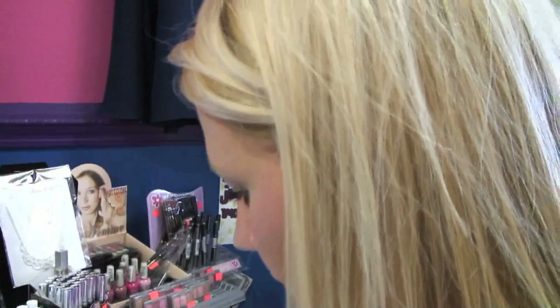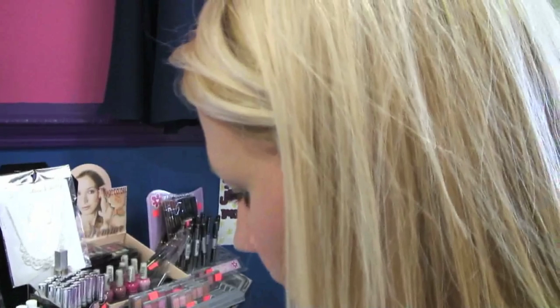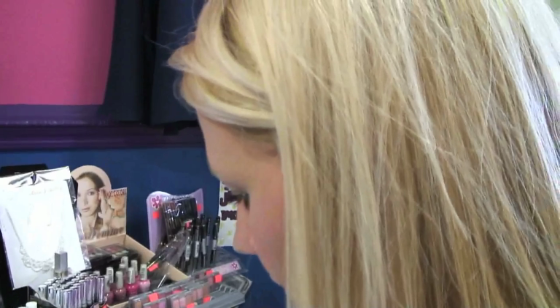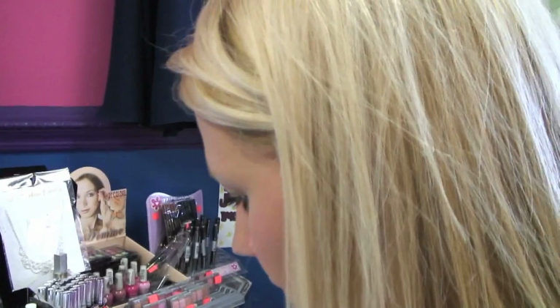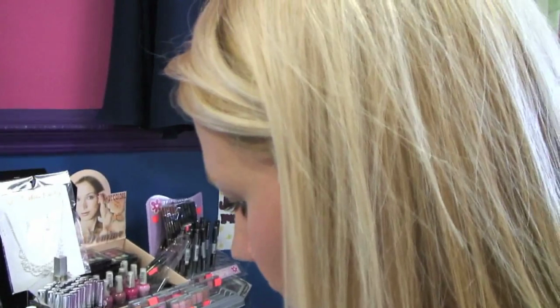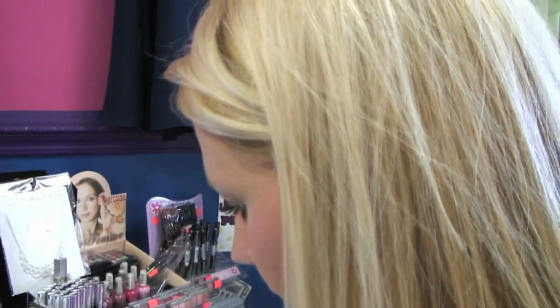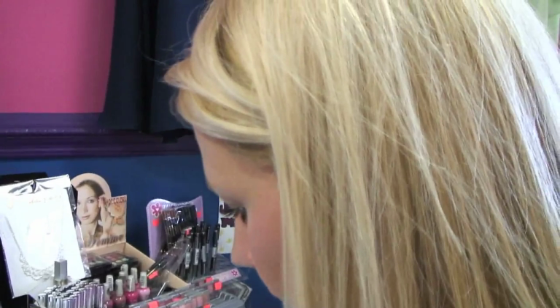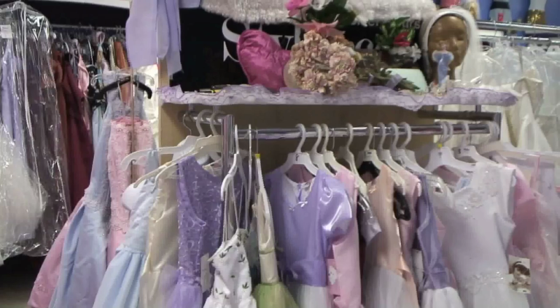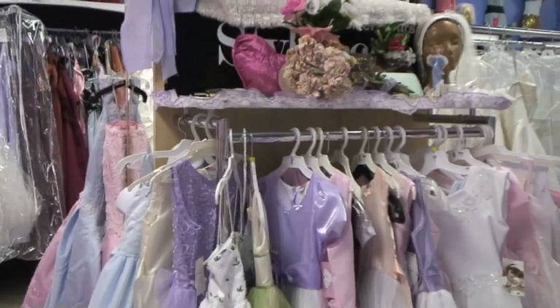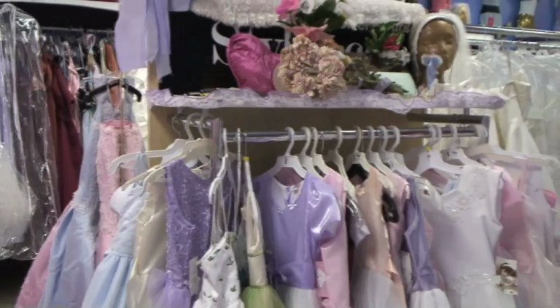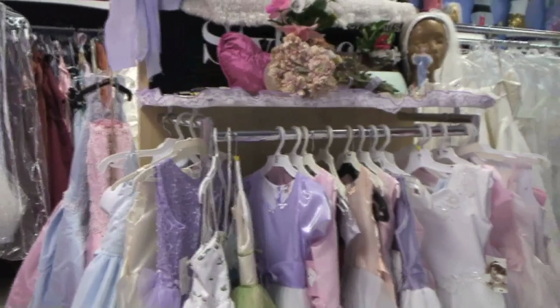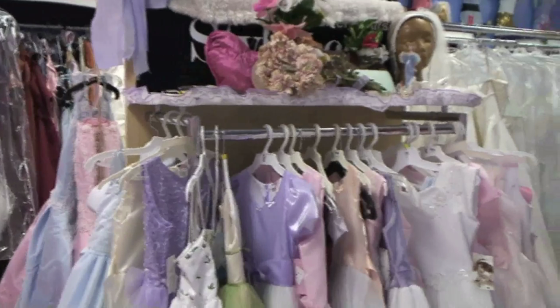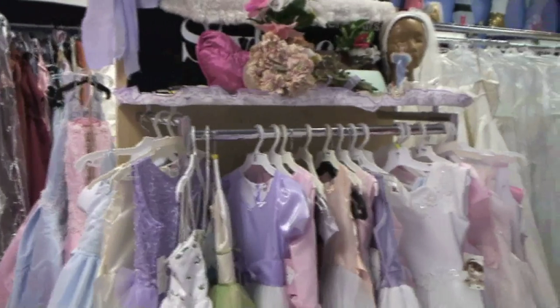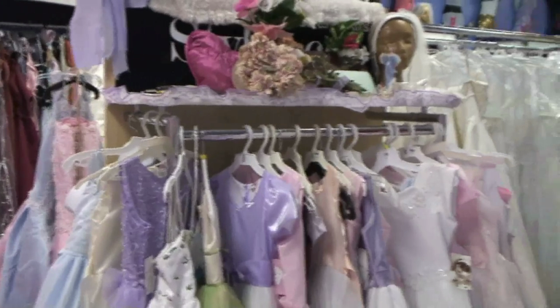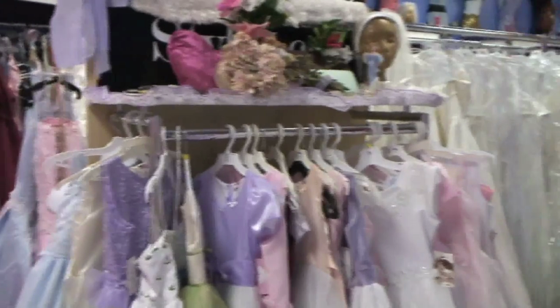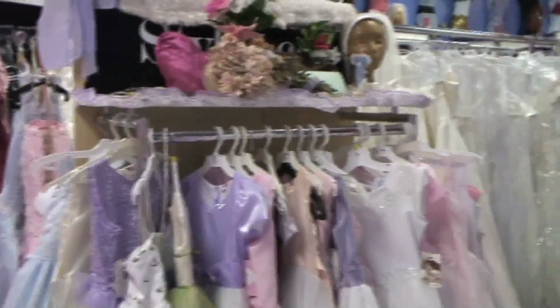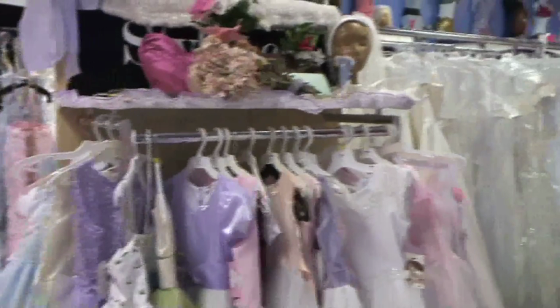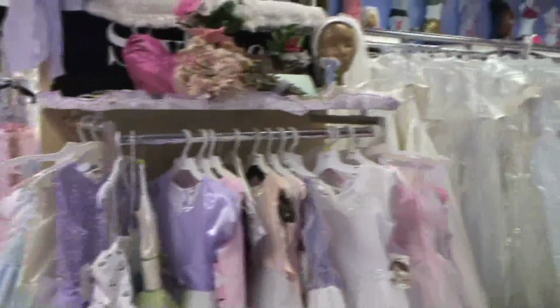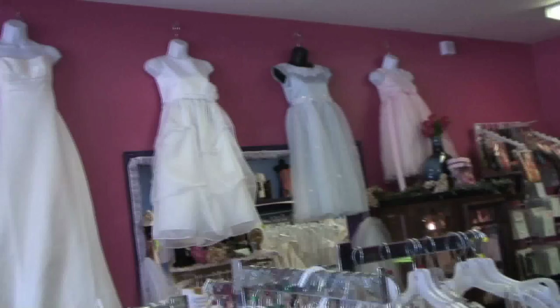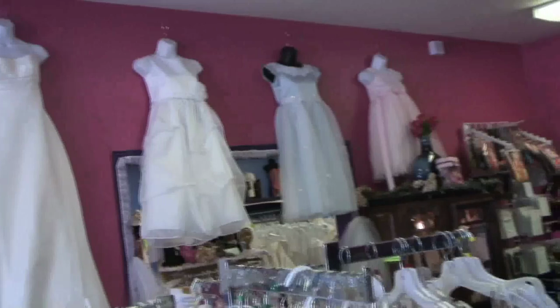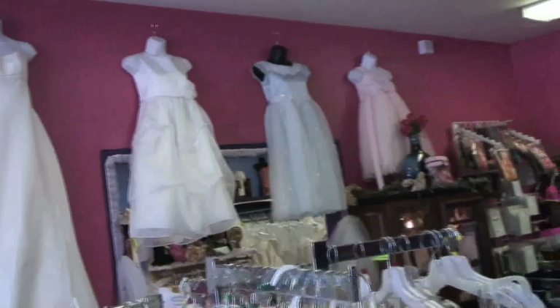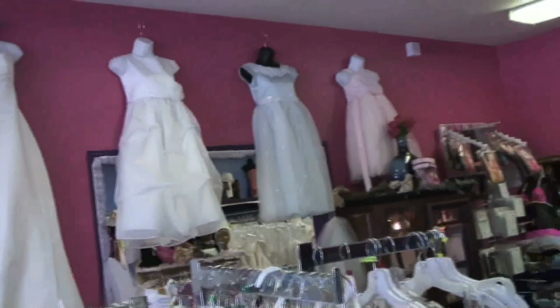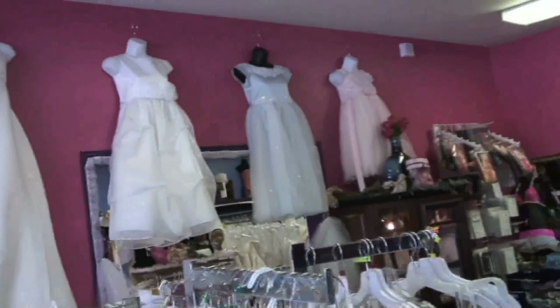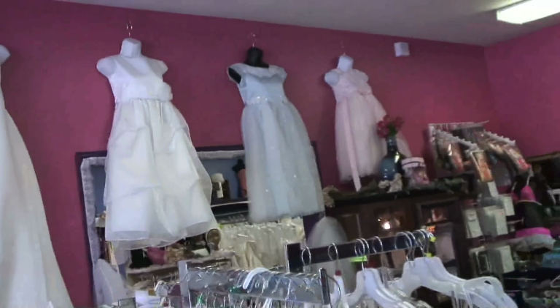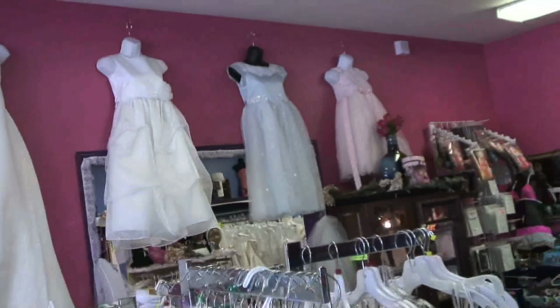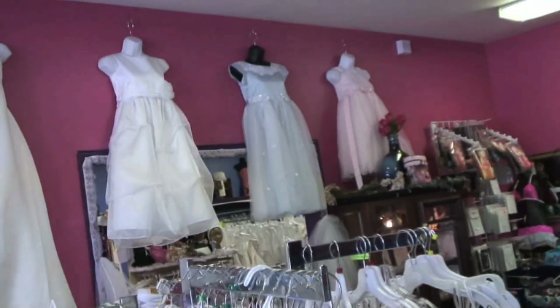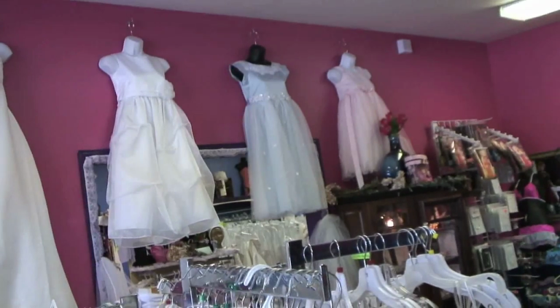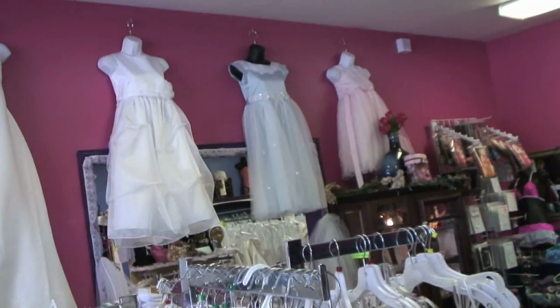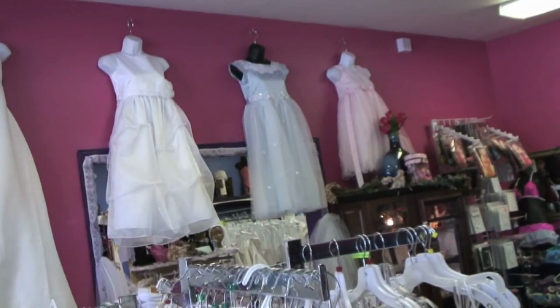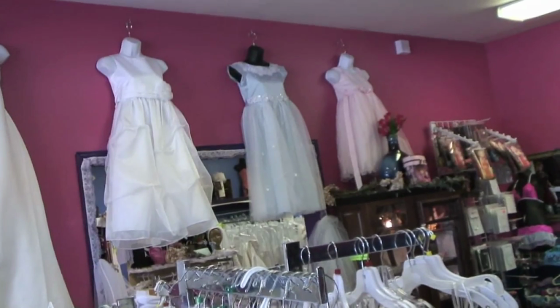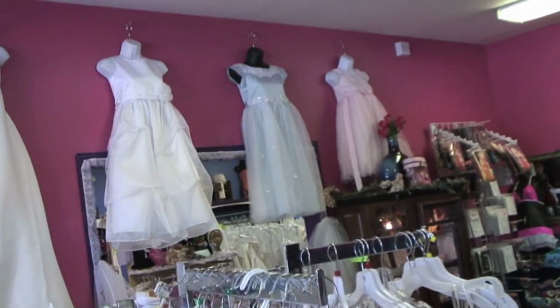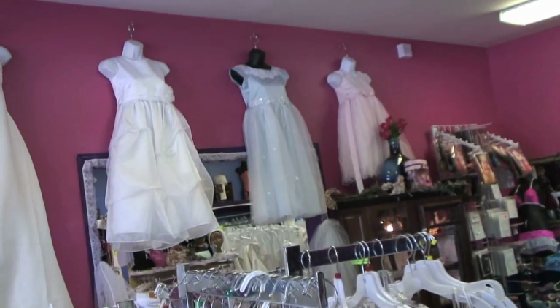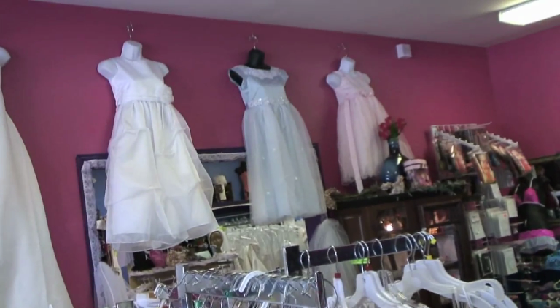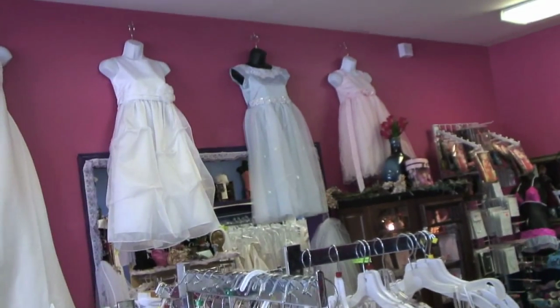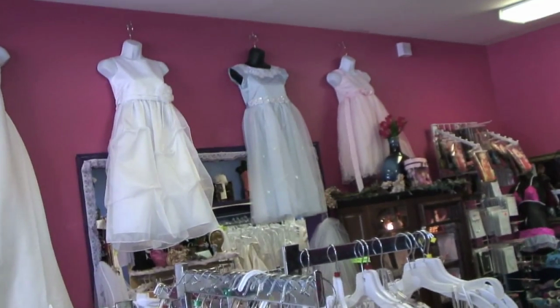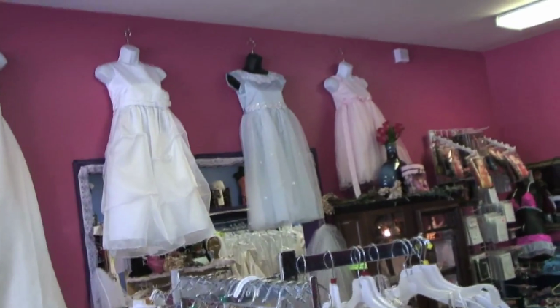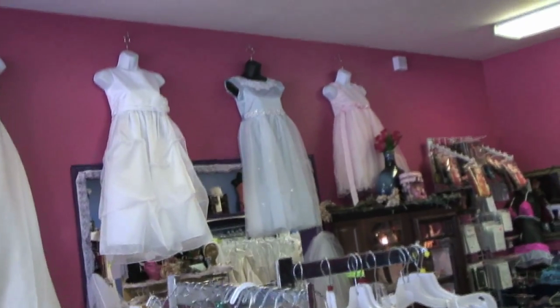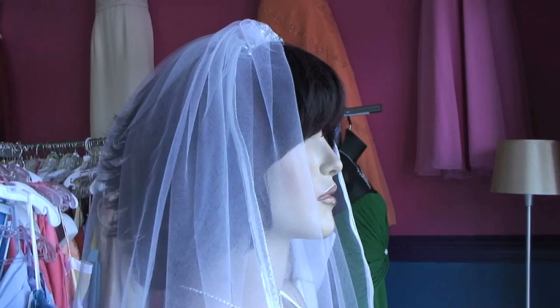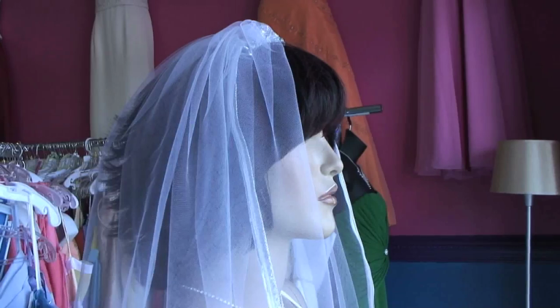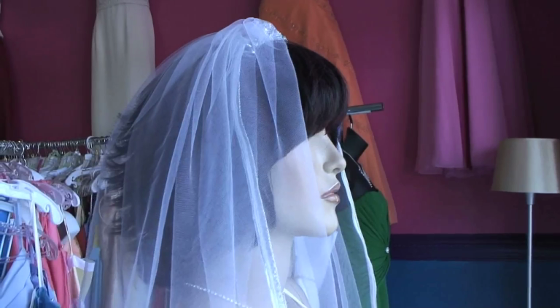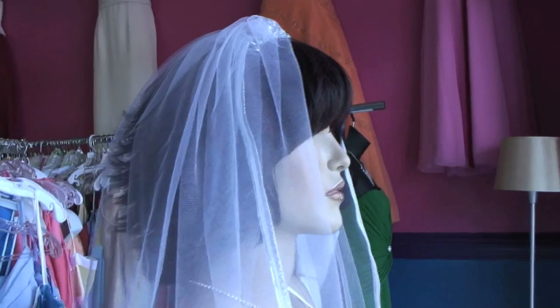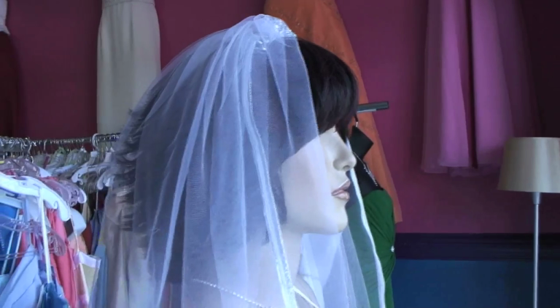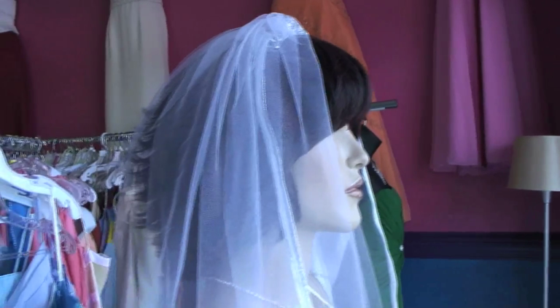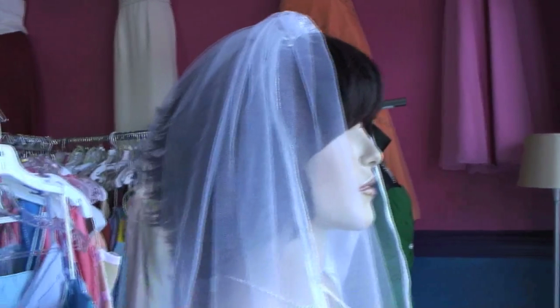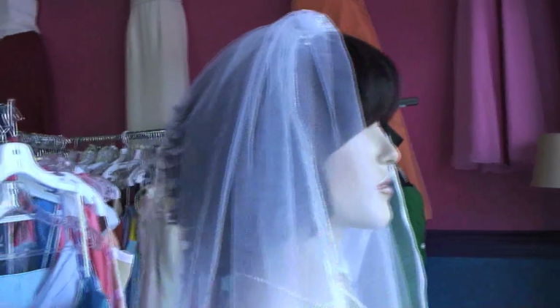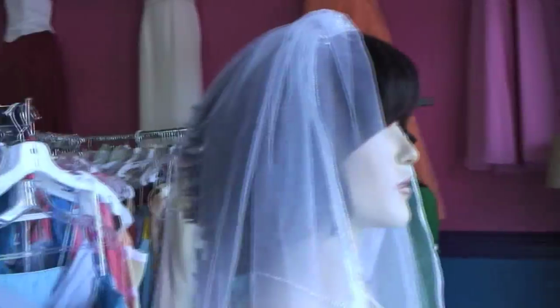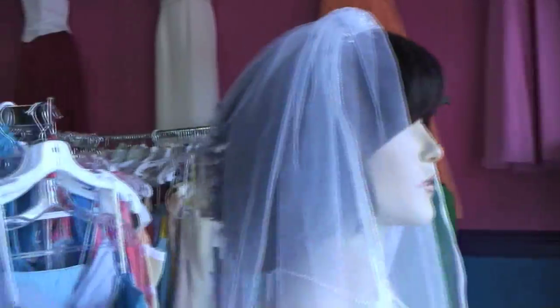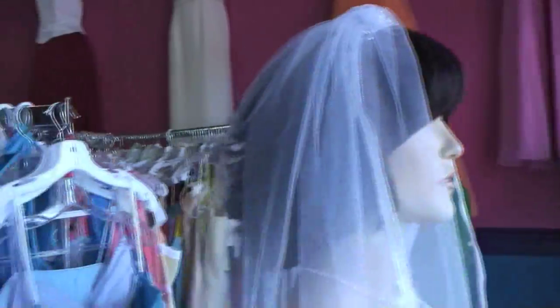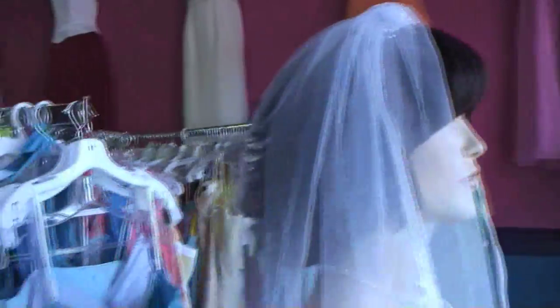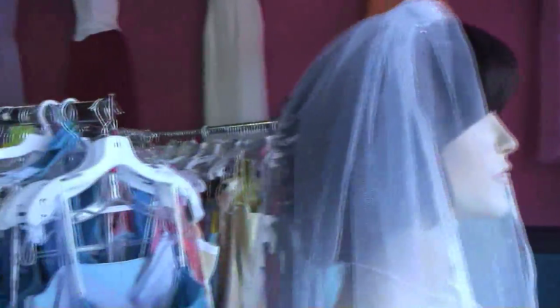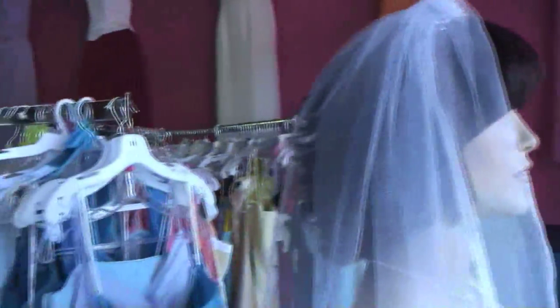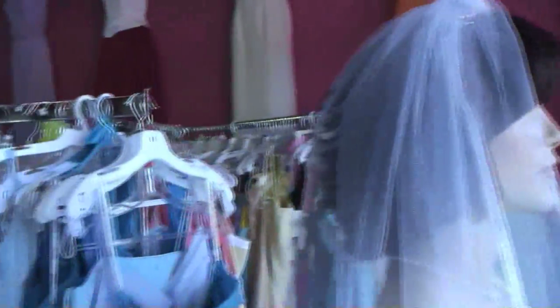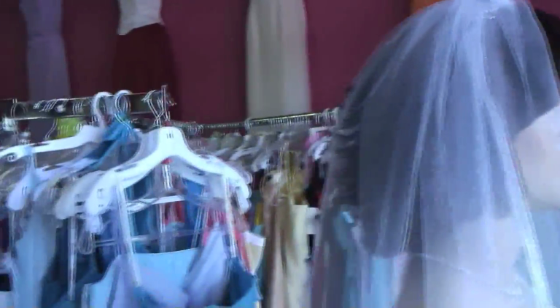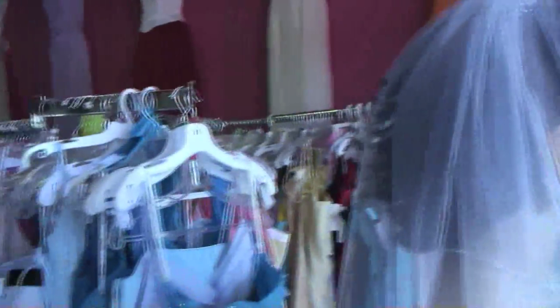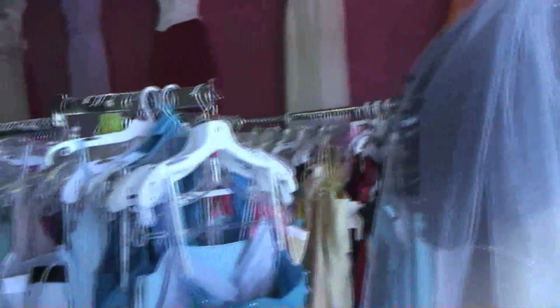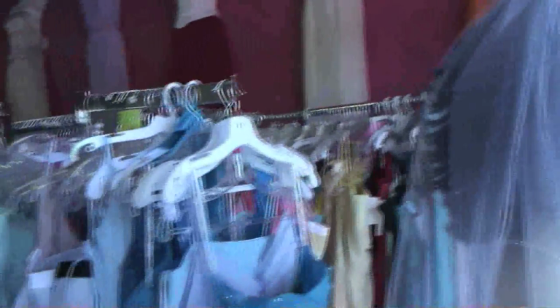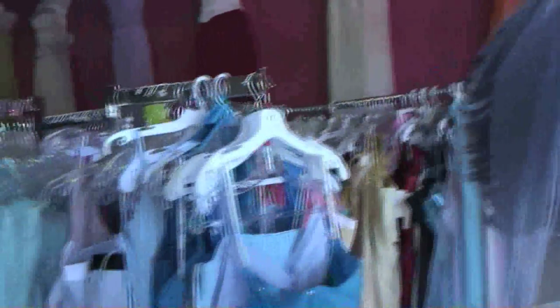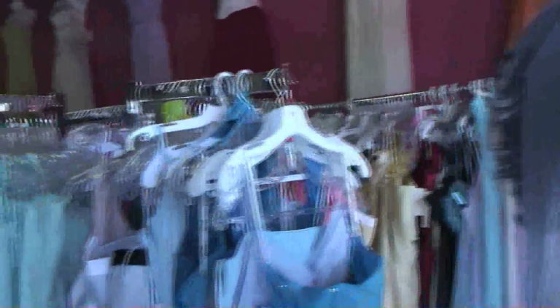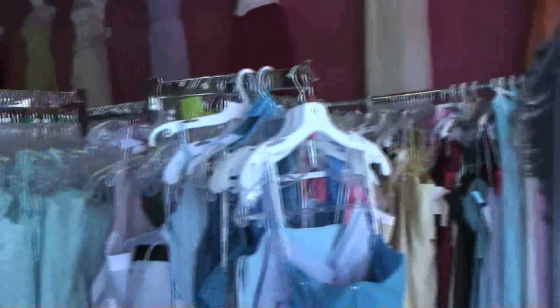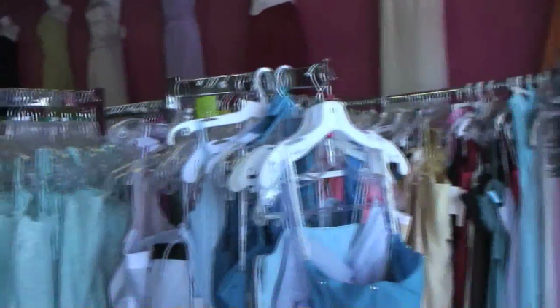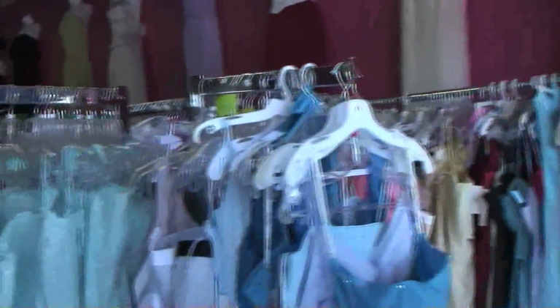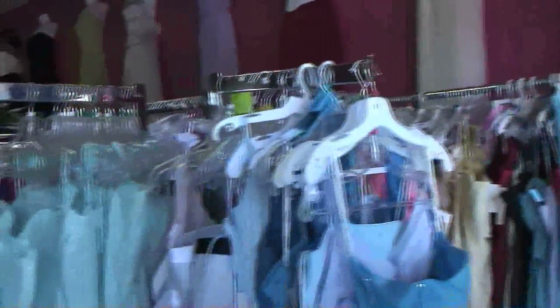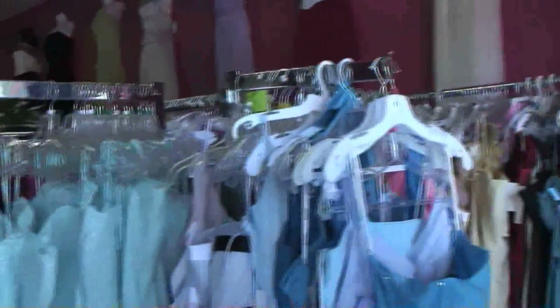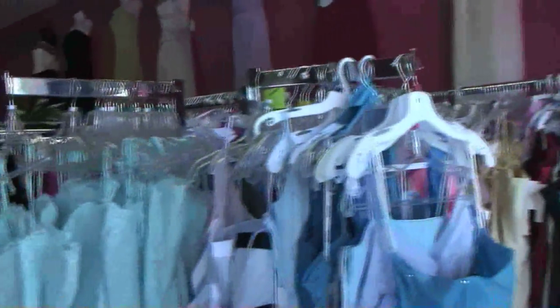And we haven't forgotten the flower girl. We have plenty of coordinating dresses for her and the ever-important Mother of the Bride also.